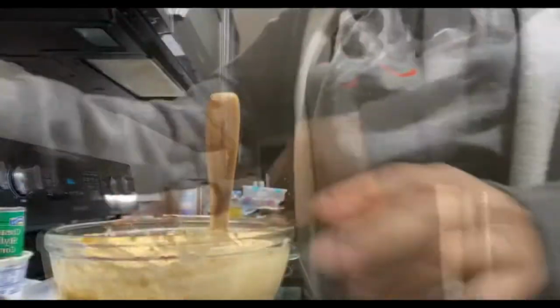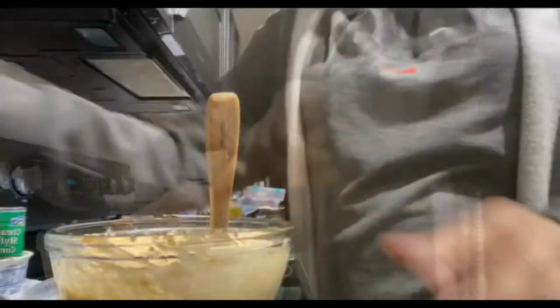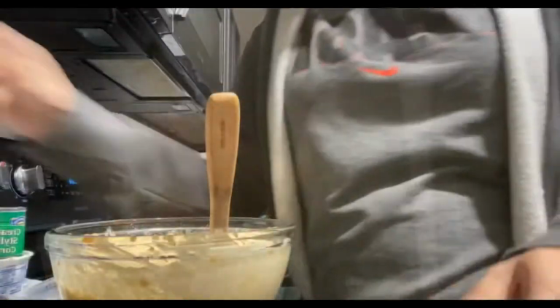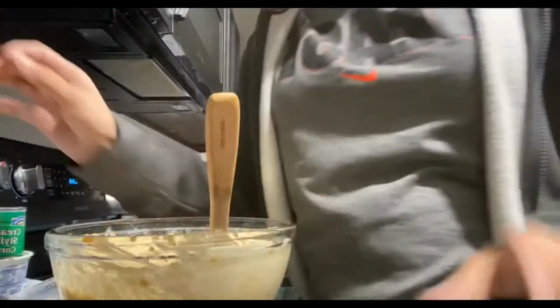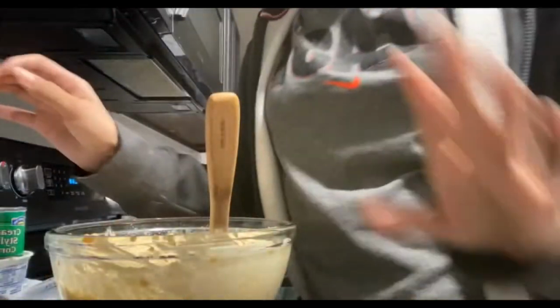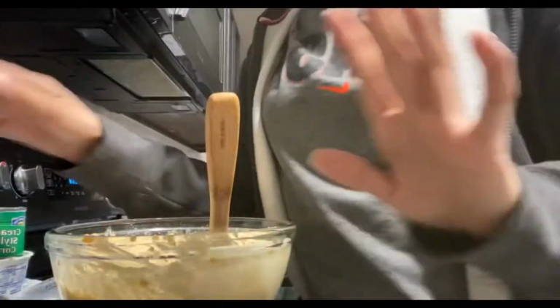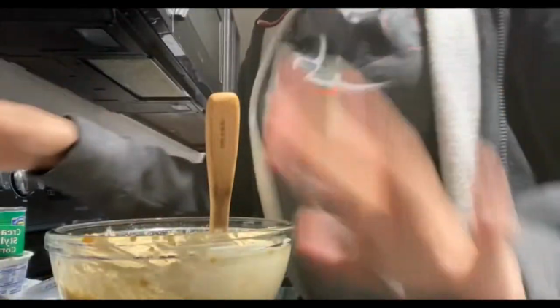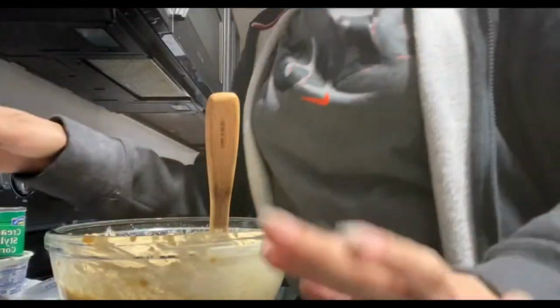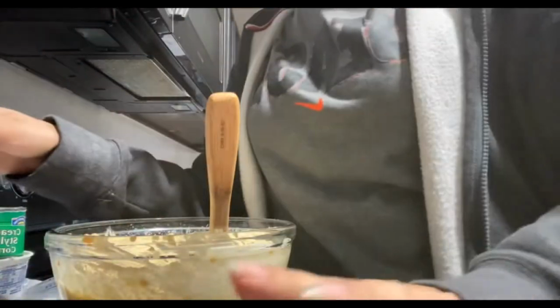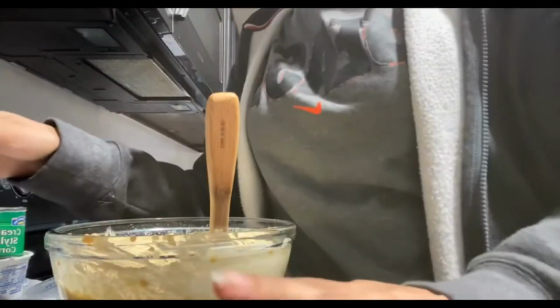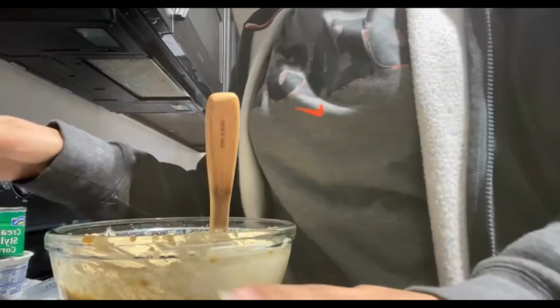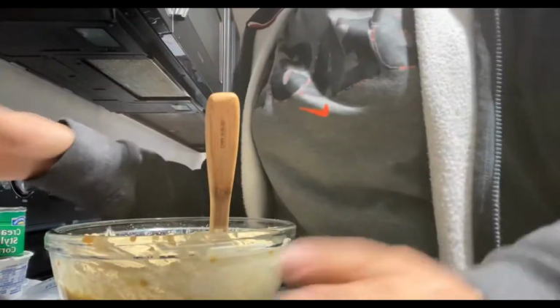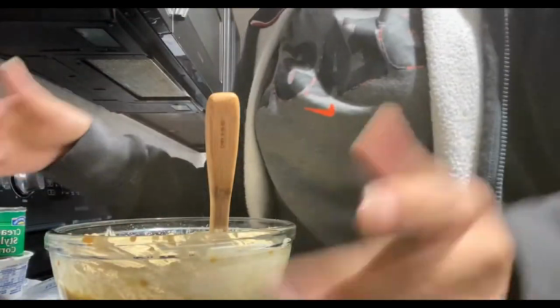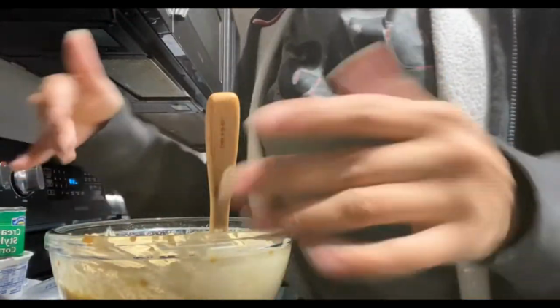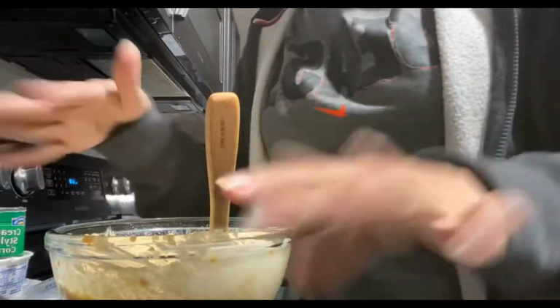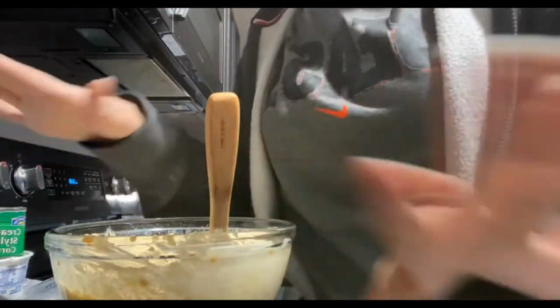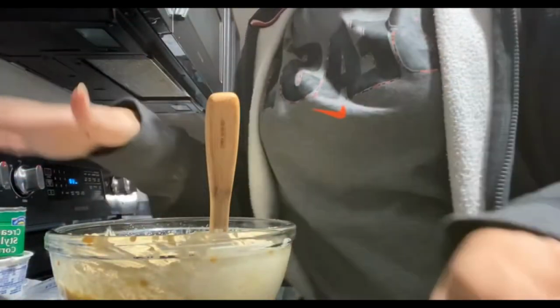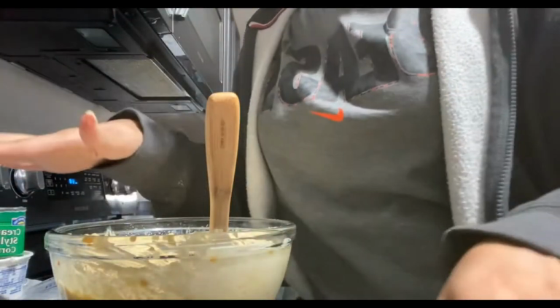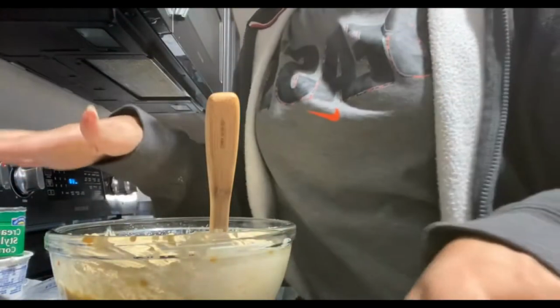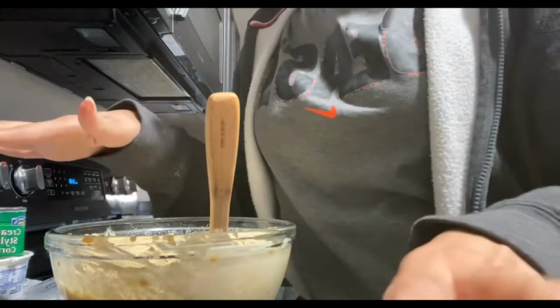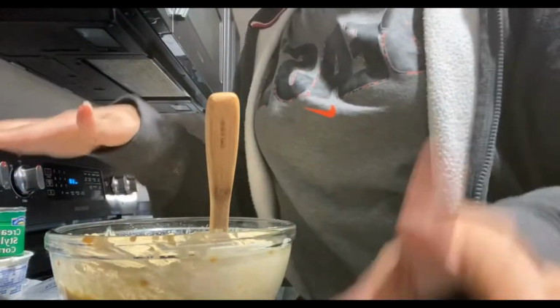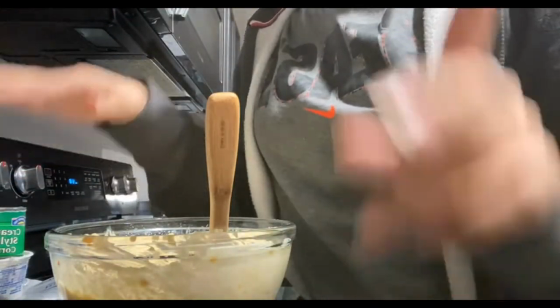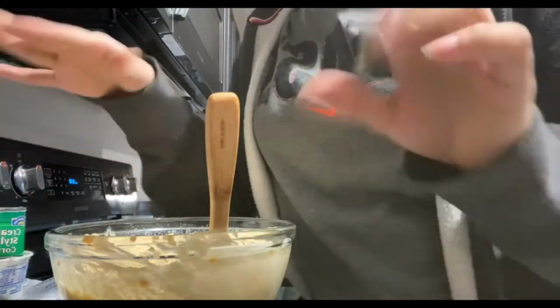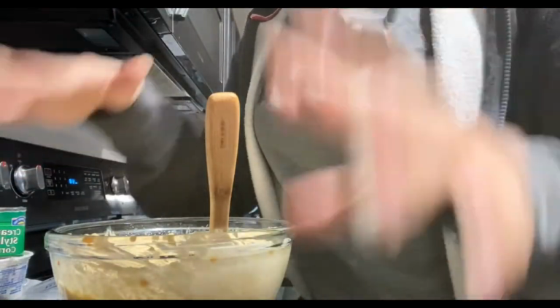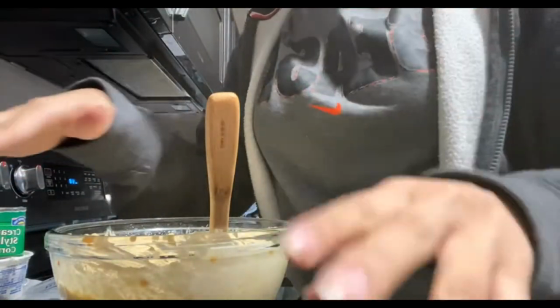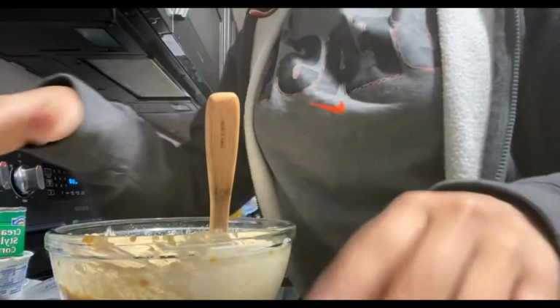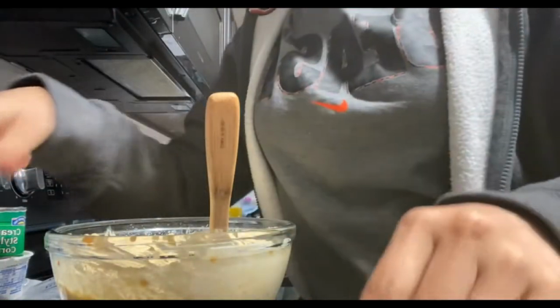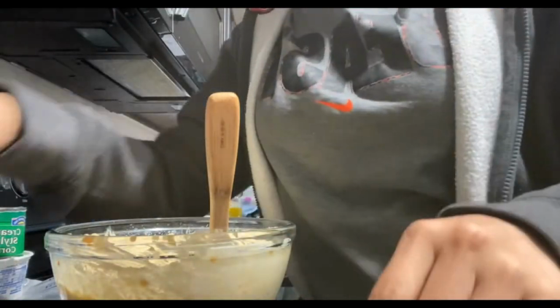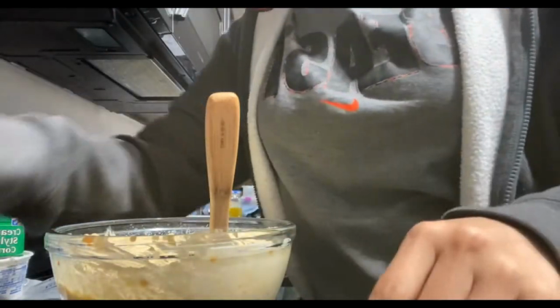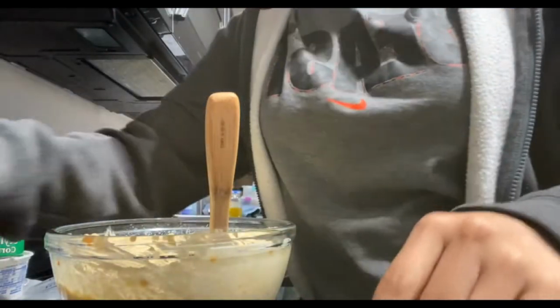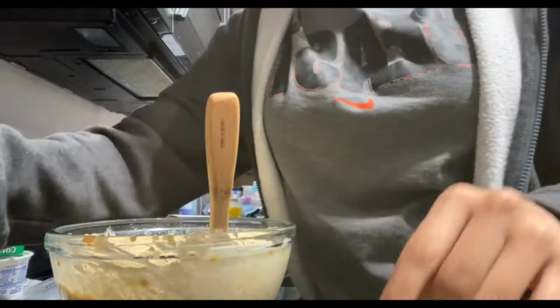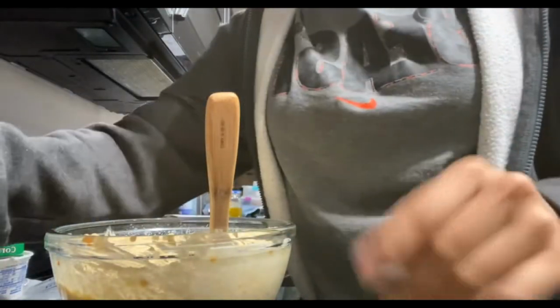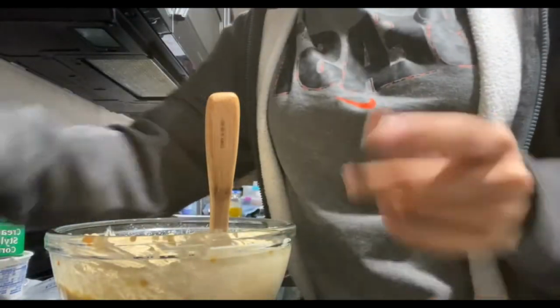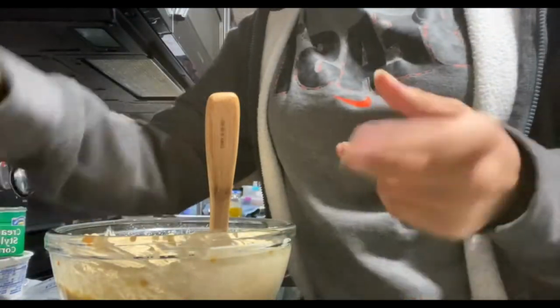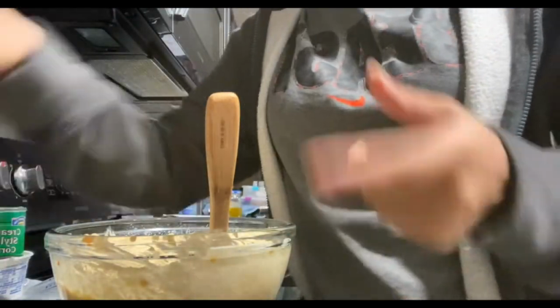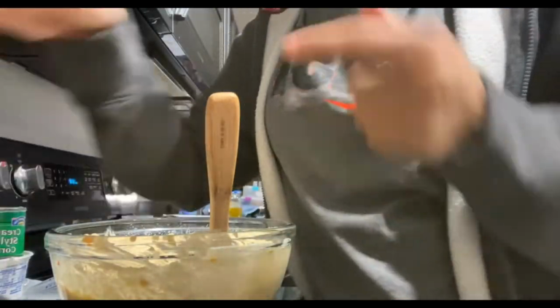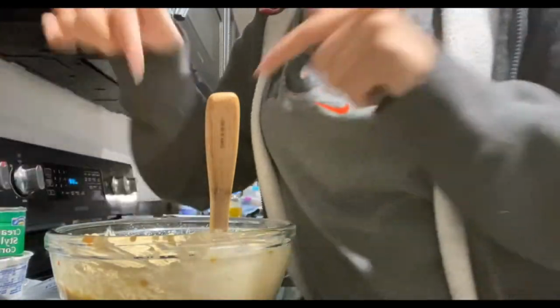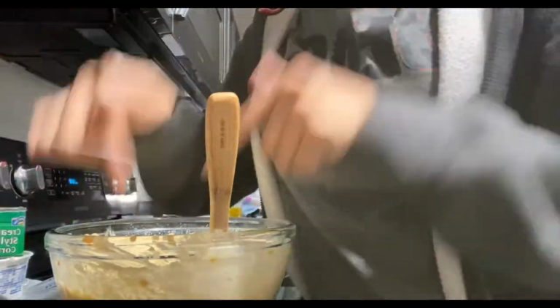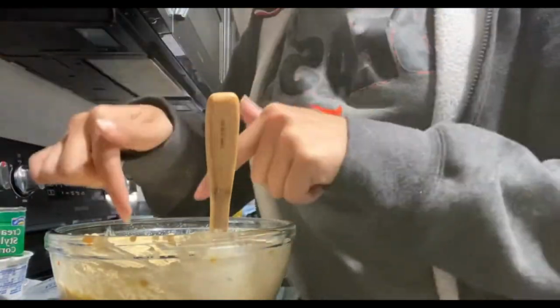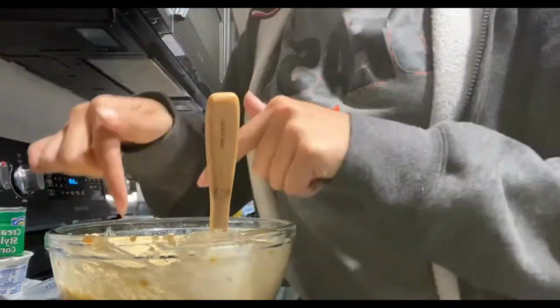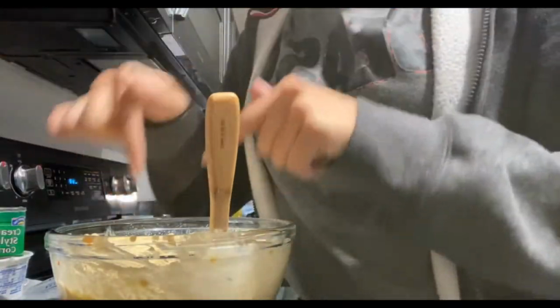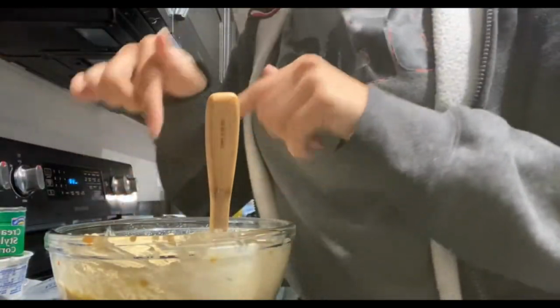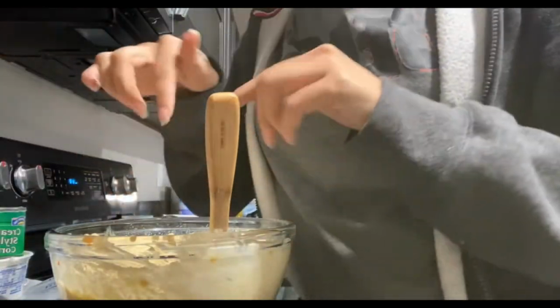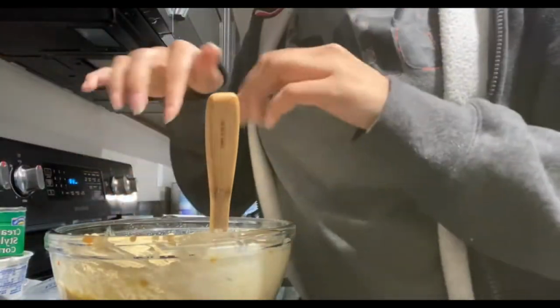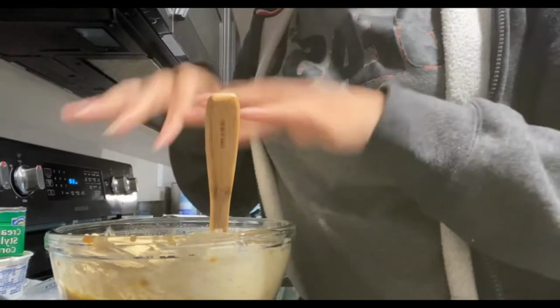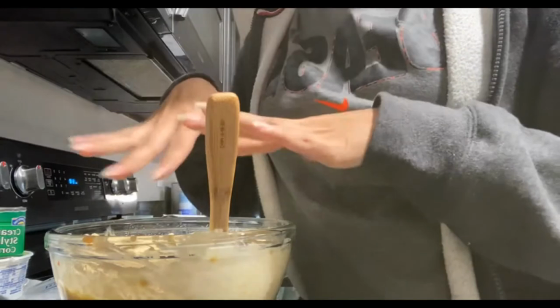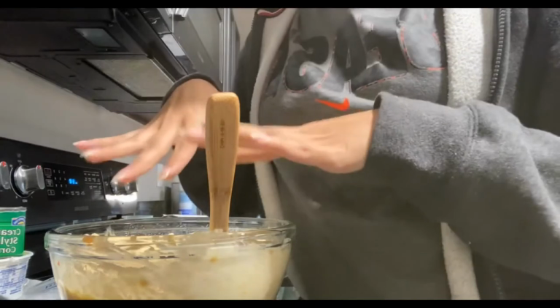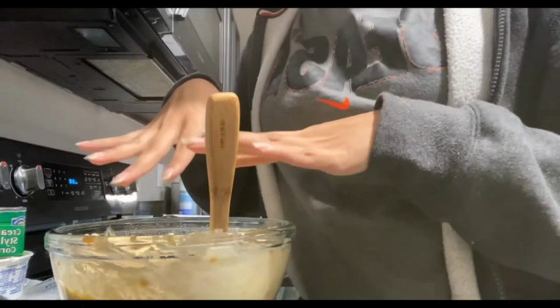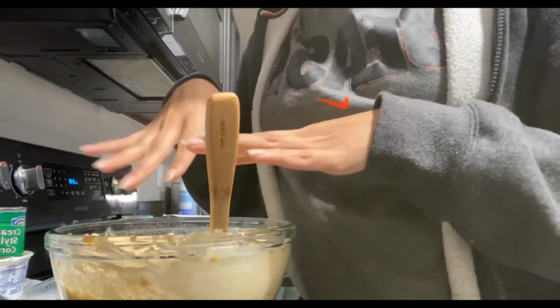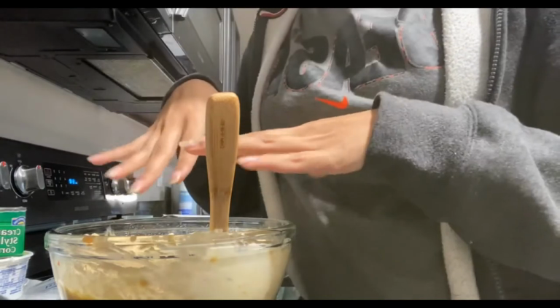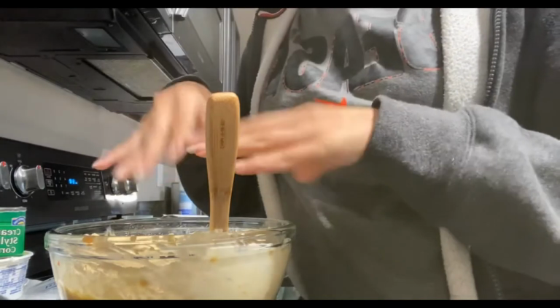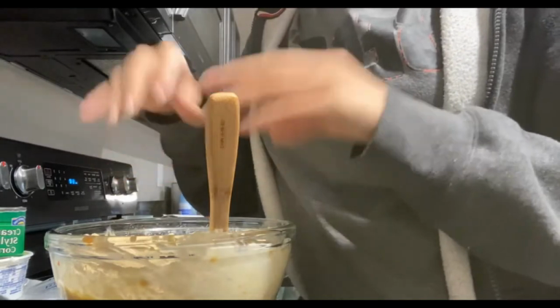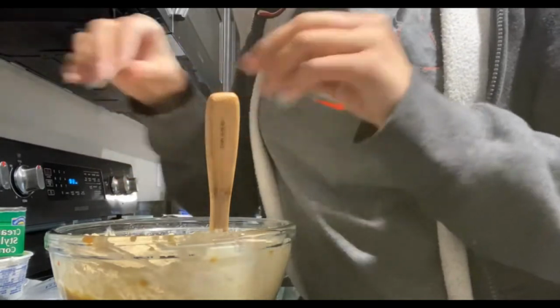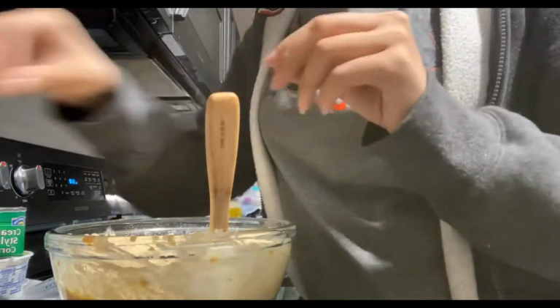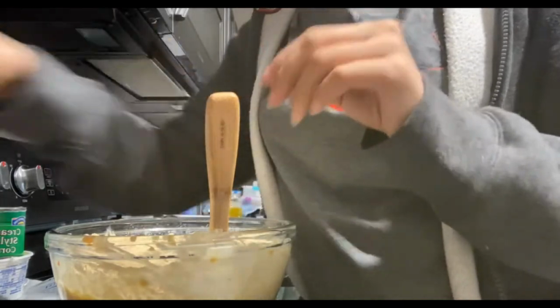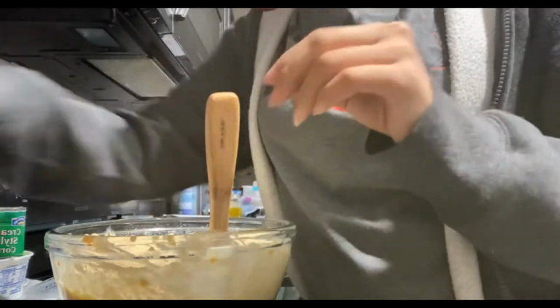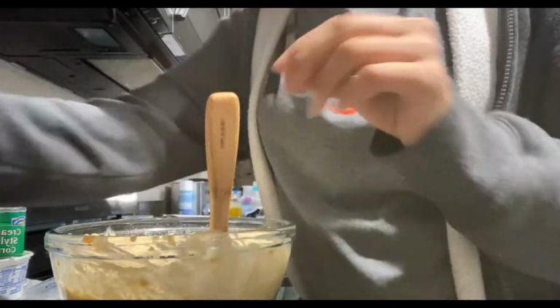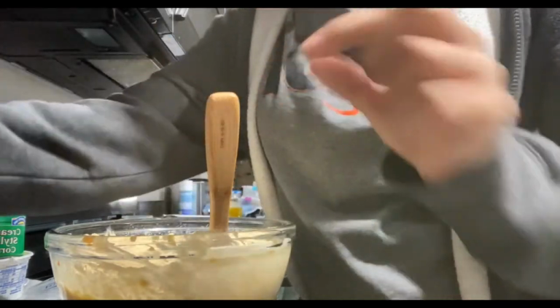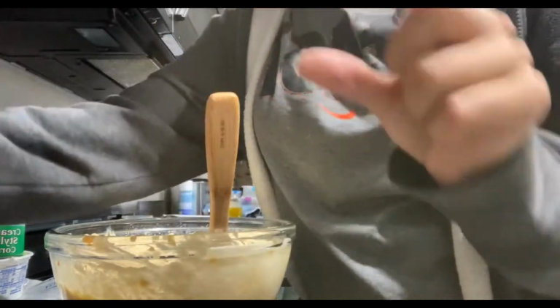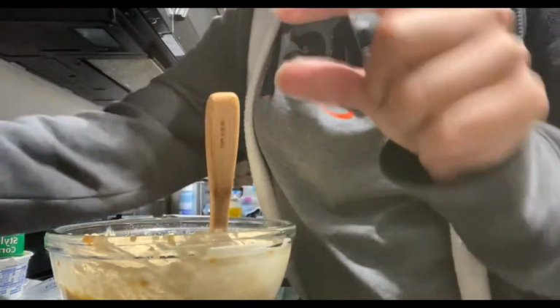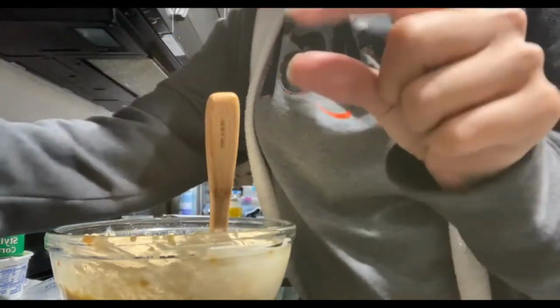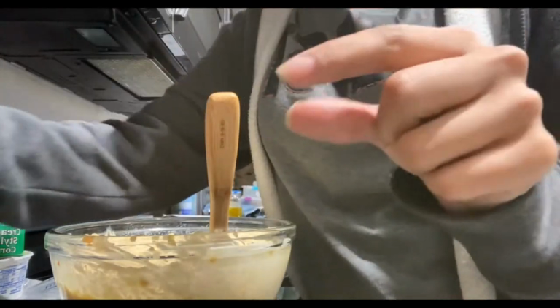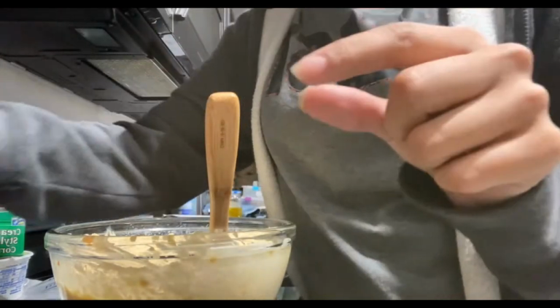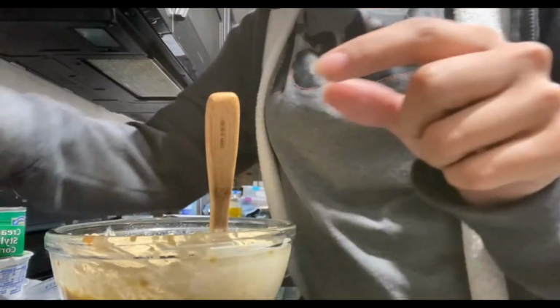This next part is completely up to you — if you want to add the cheese inside the corn casserole. I like to add just a little bit.